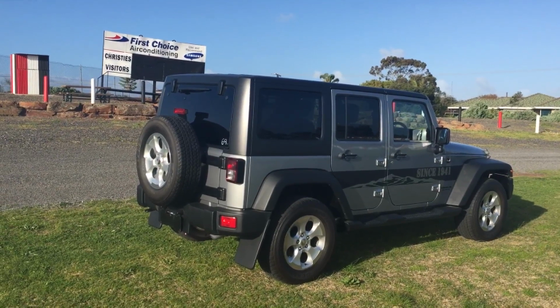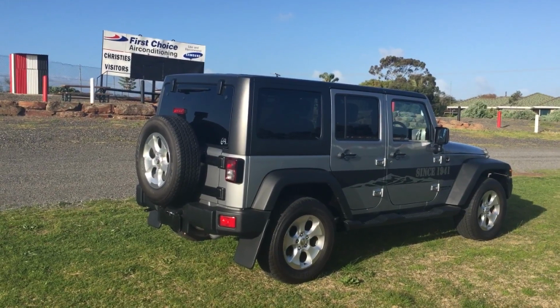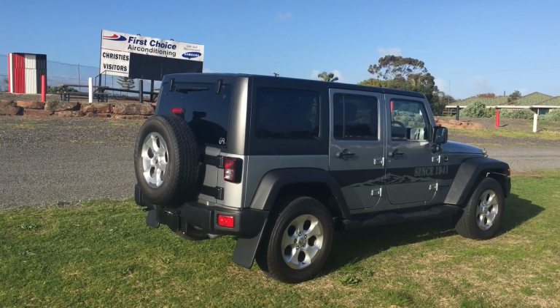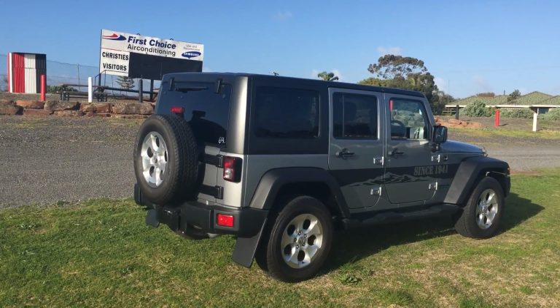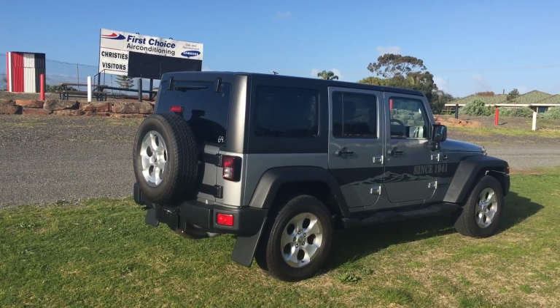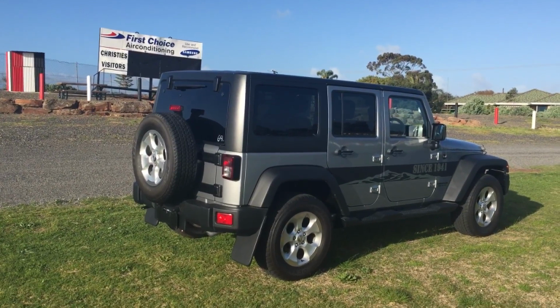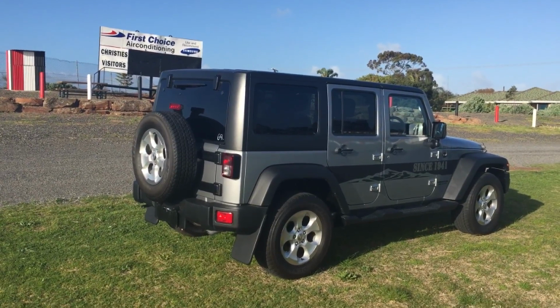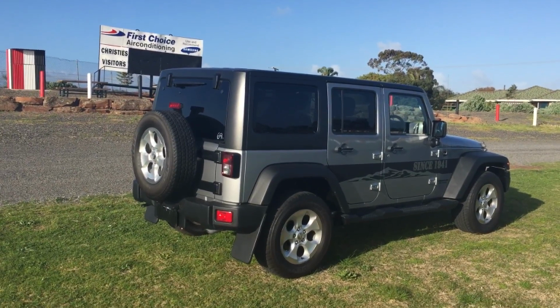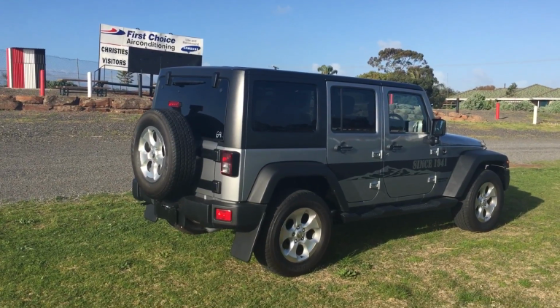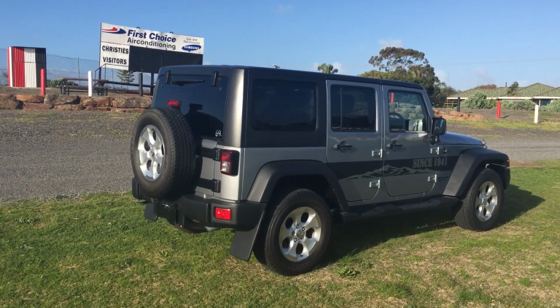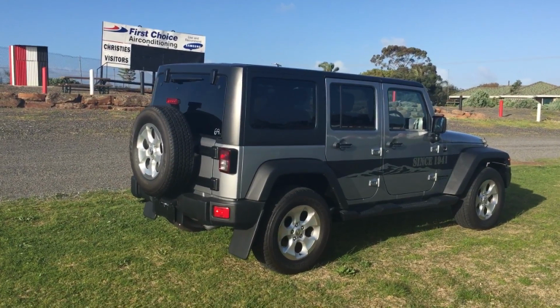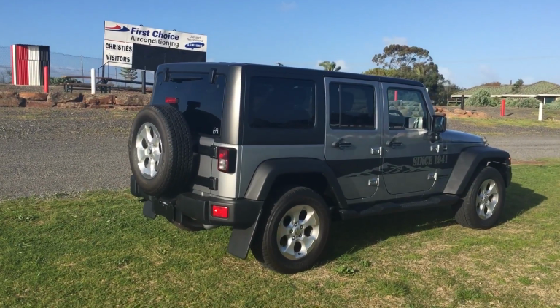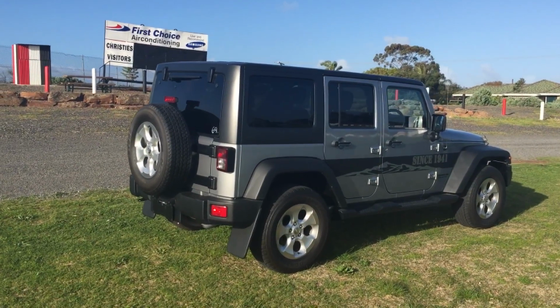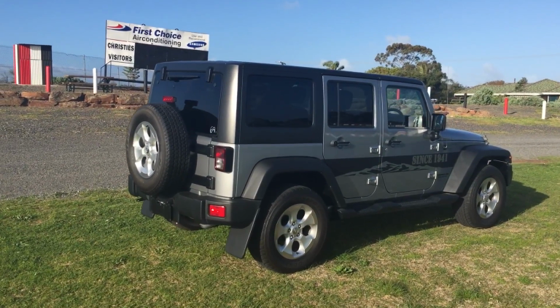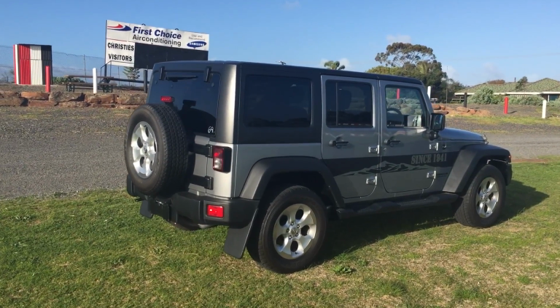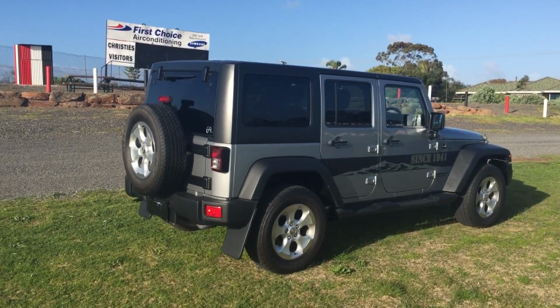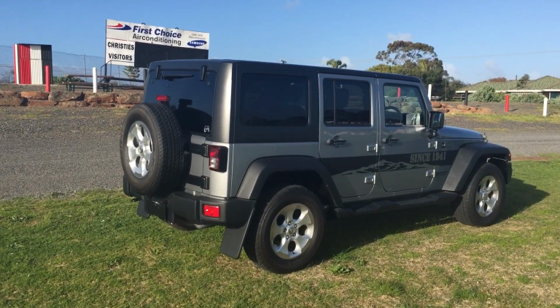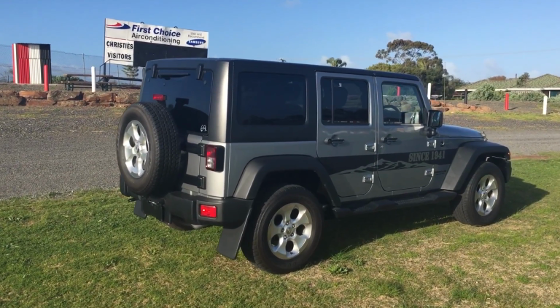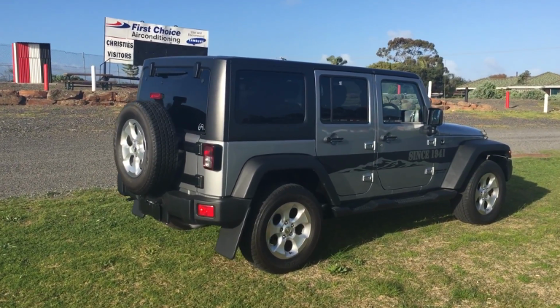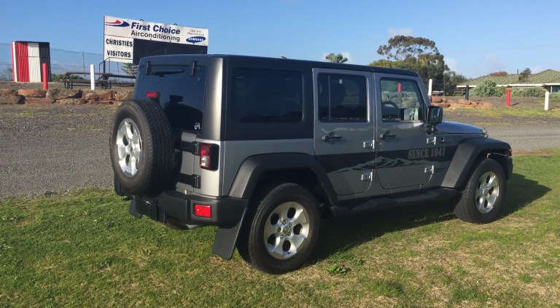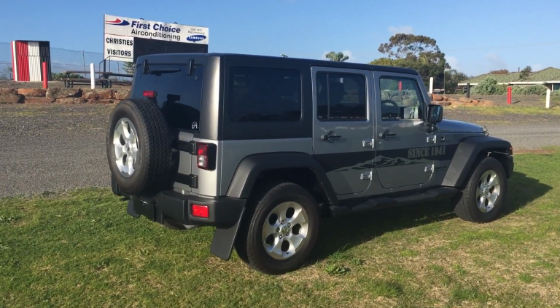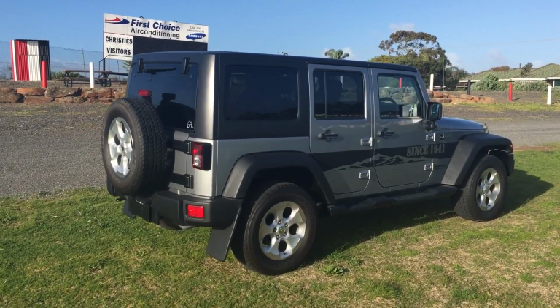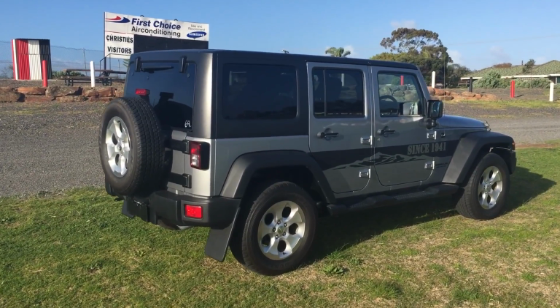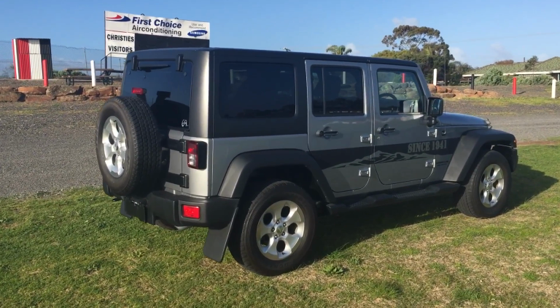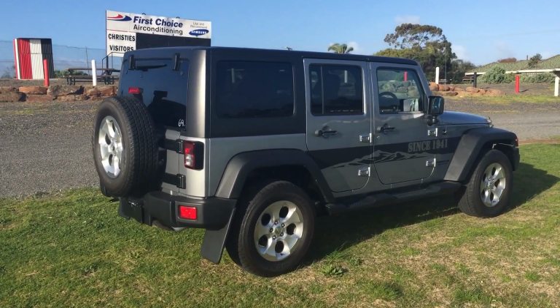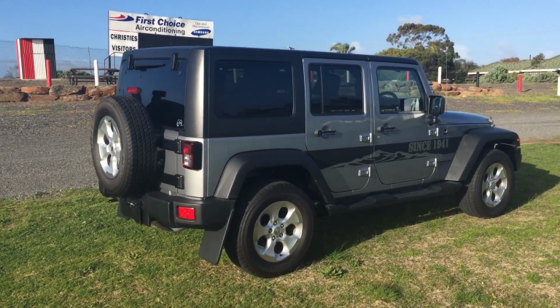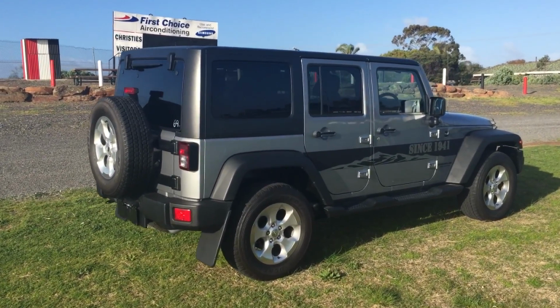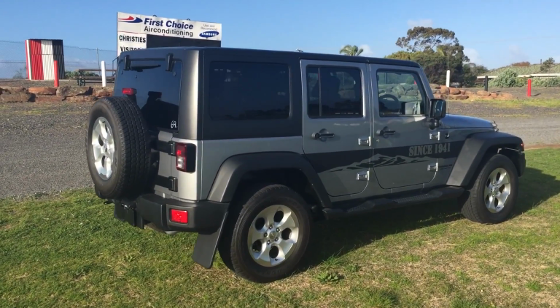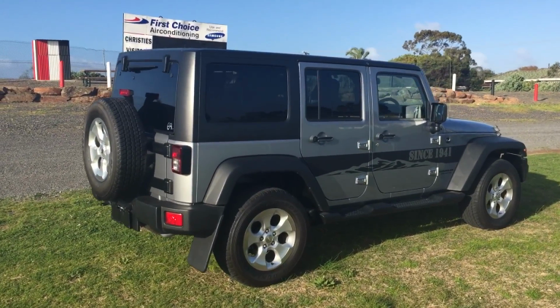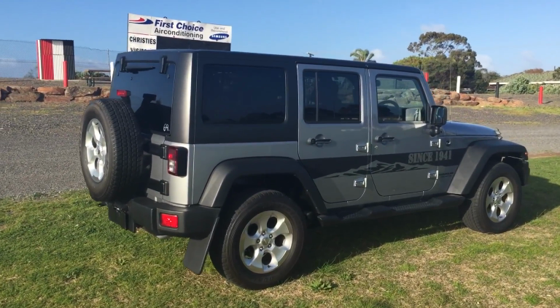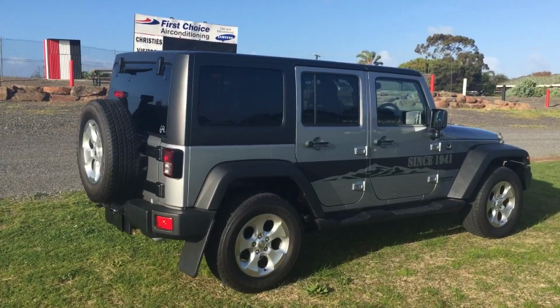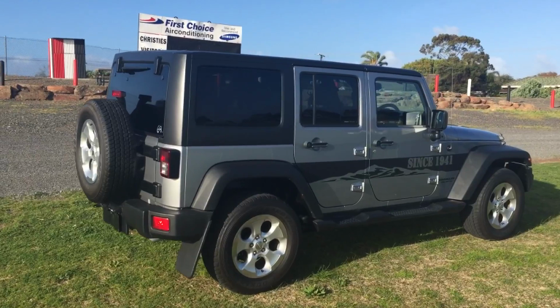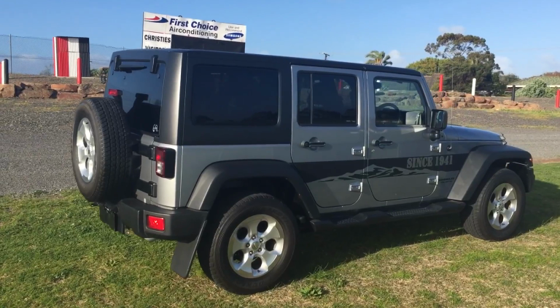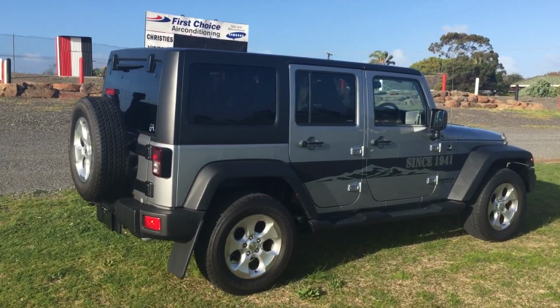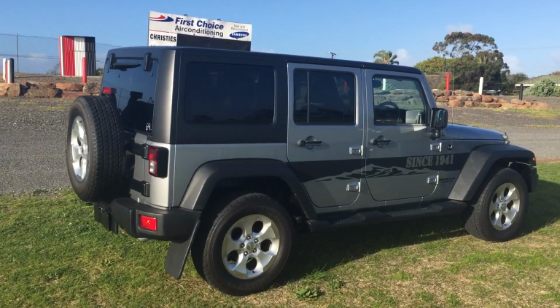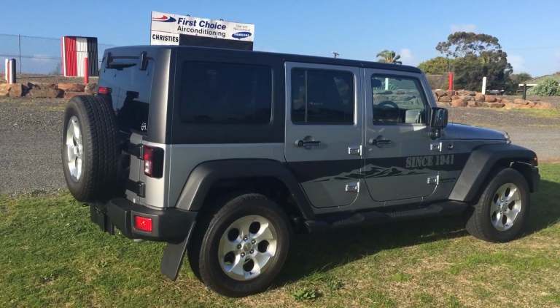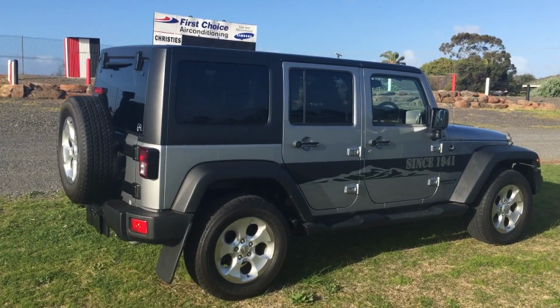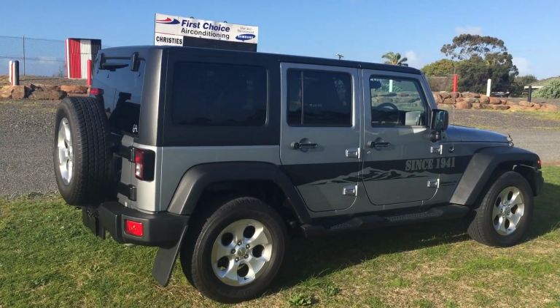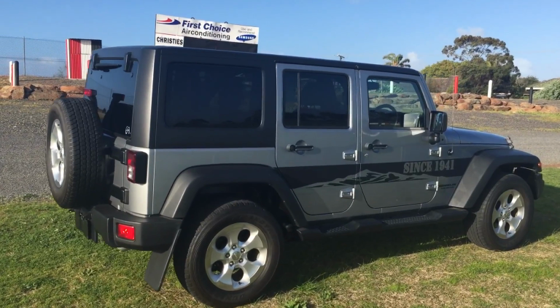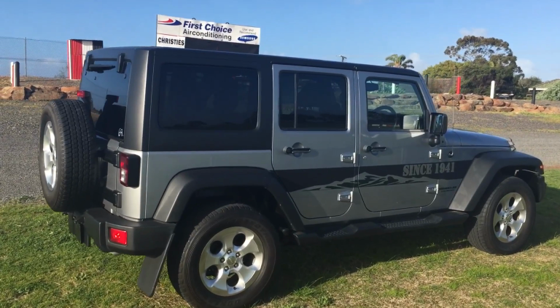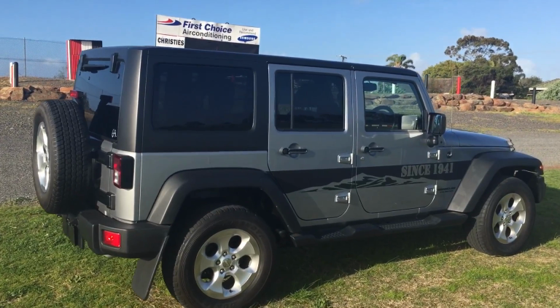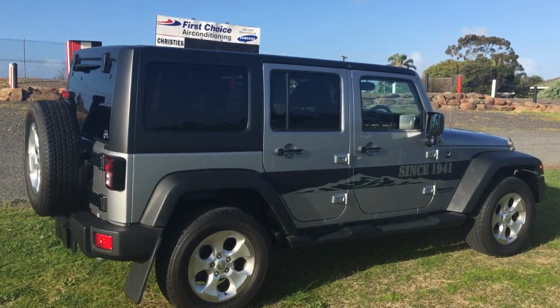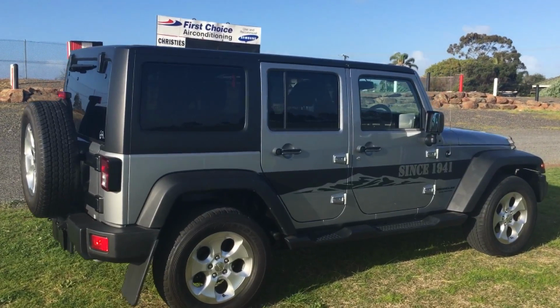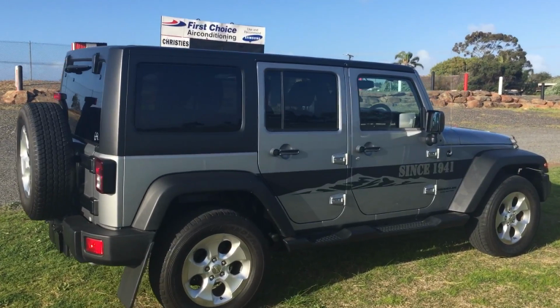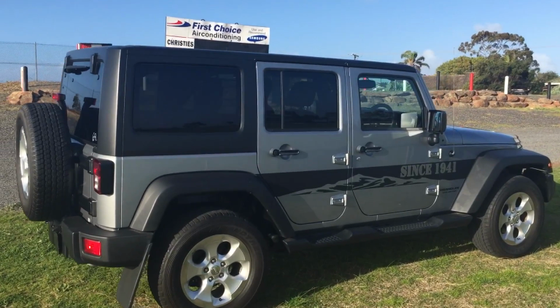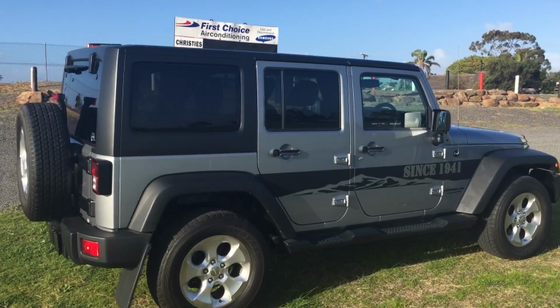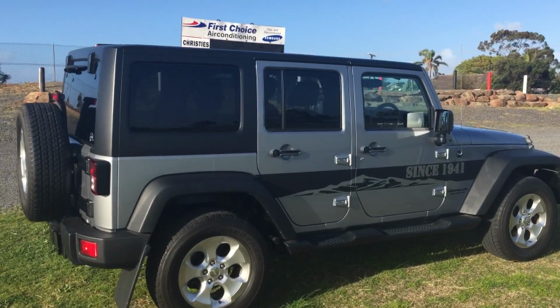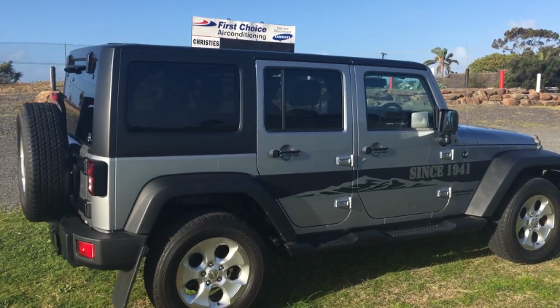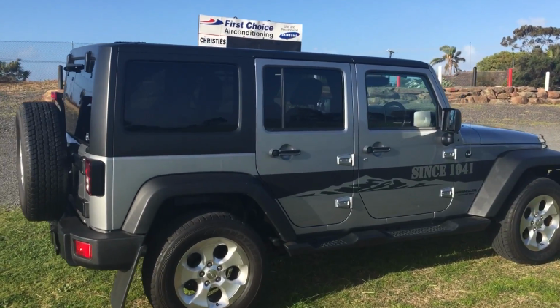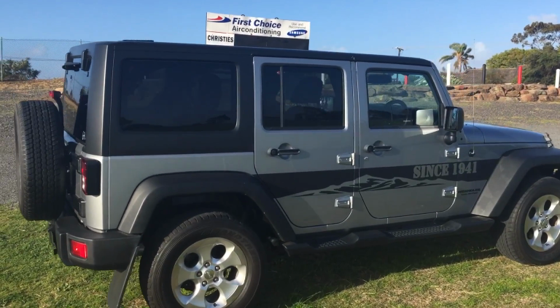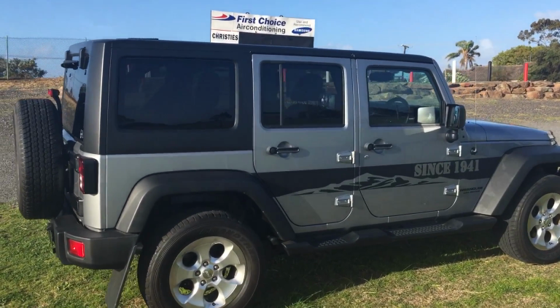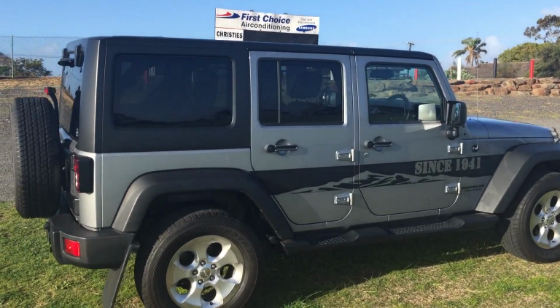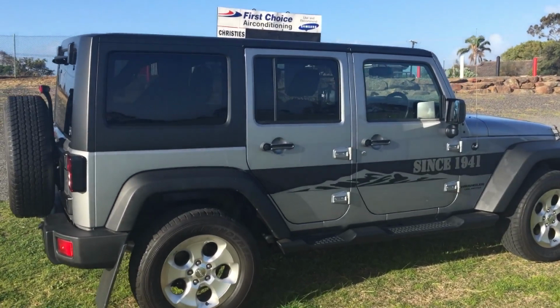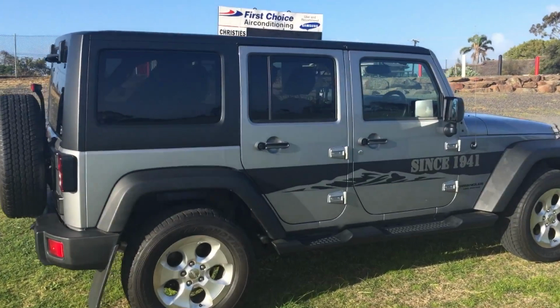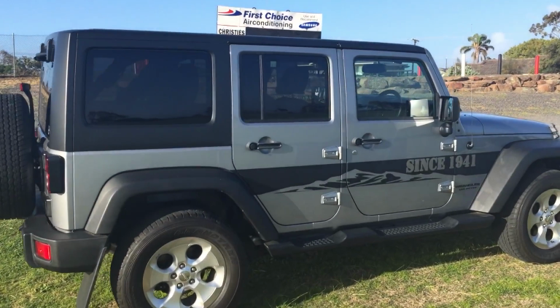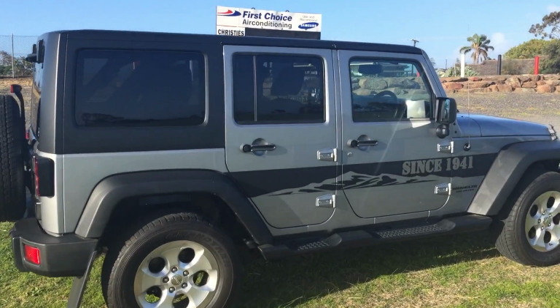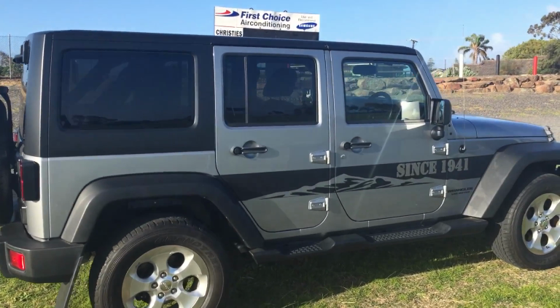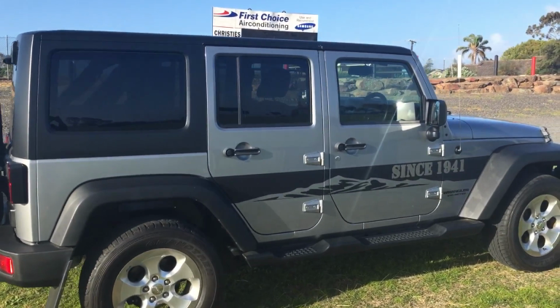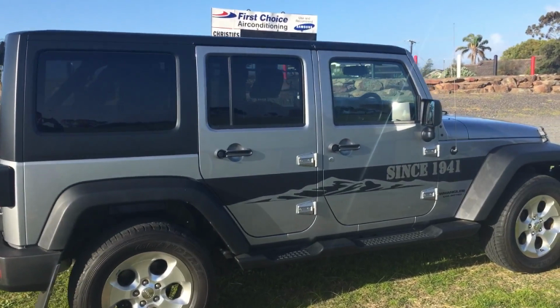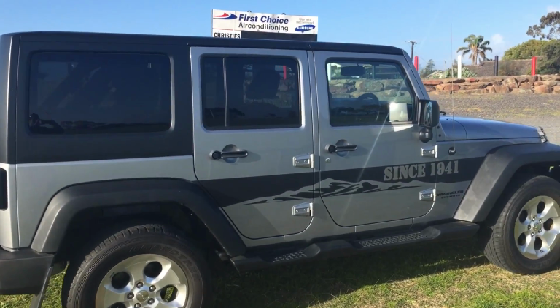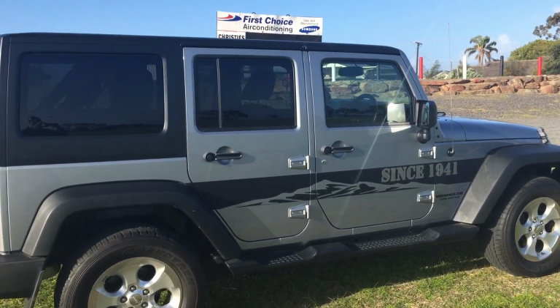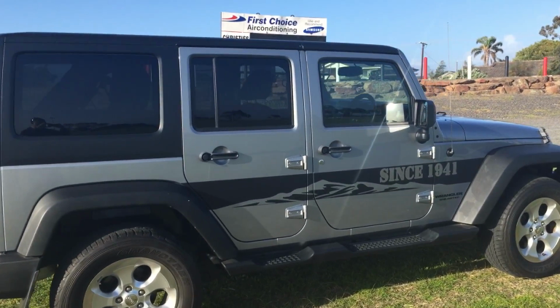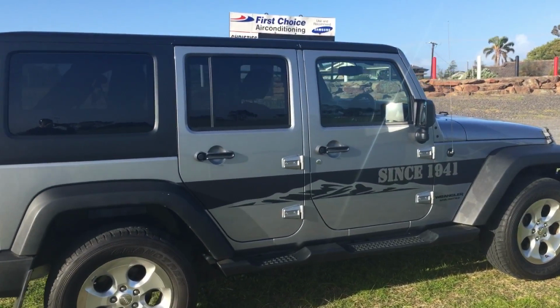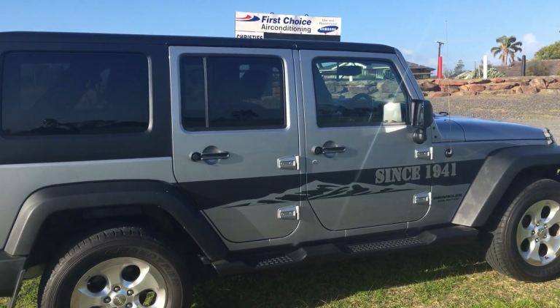Hi Matt, Leith here from Wayne Phyllis Automotive. Thank you so much for your enquiry on our Jeep Unlimited. This is the actual car here.